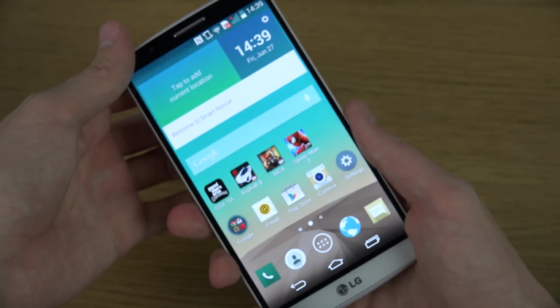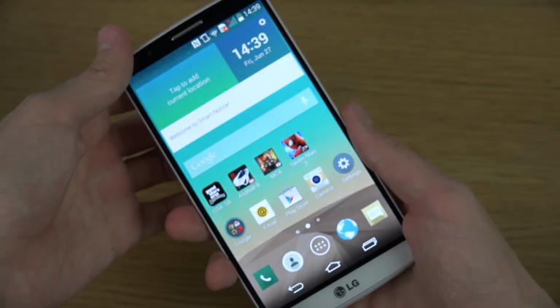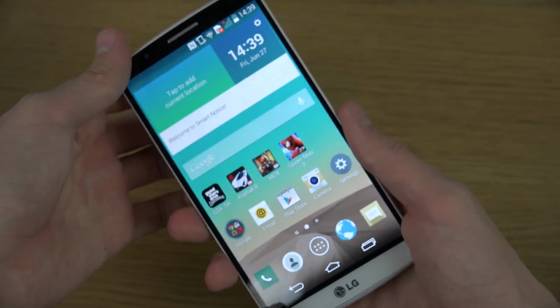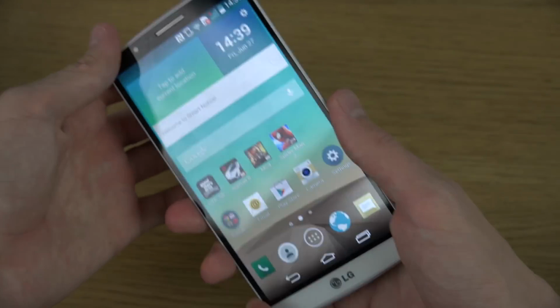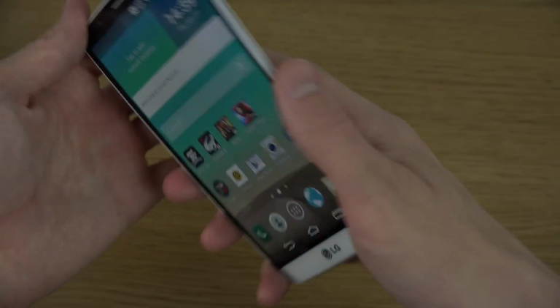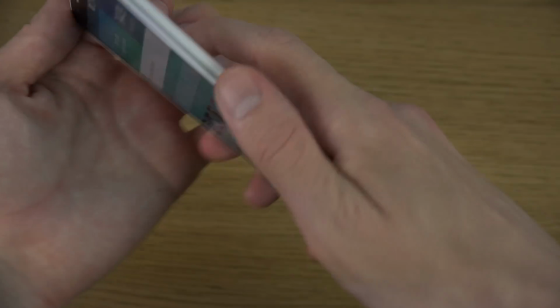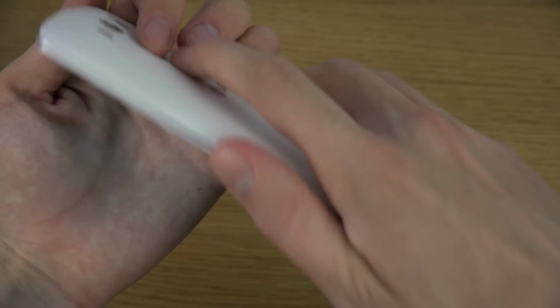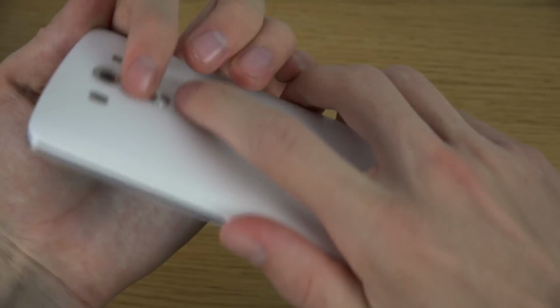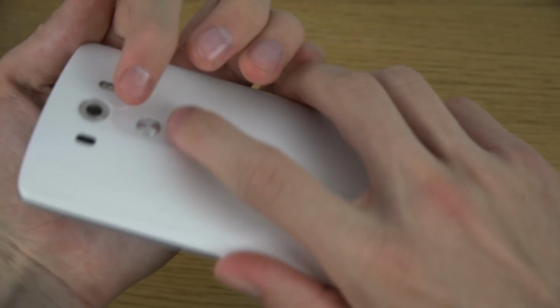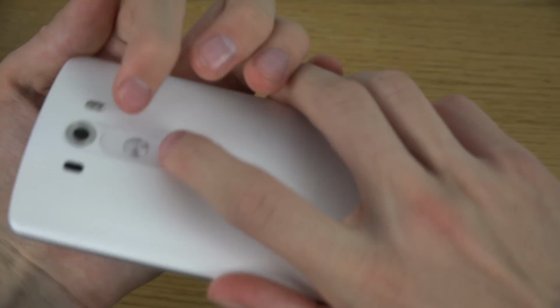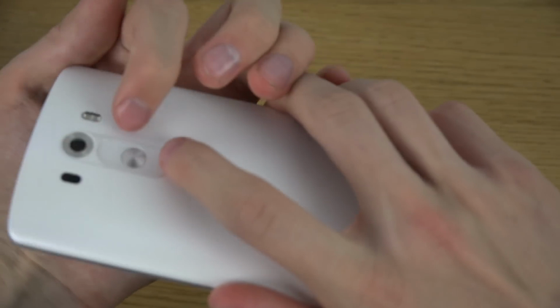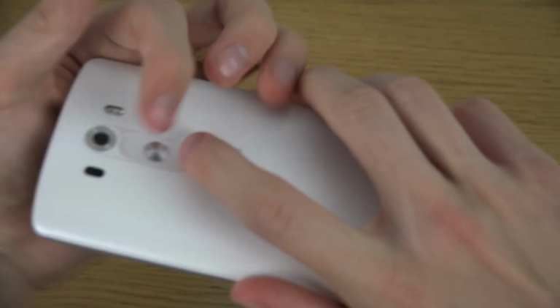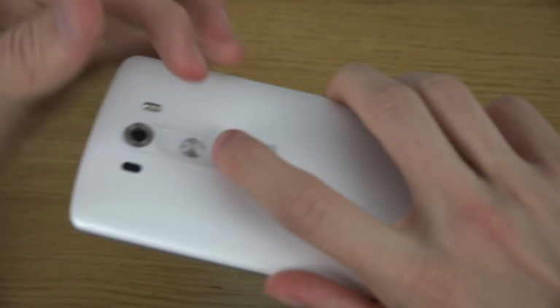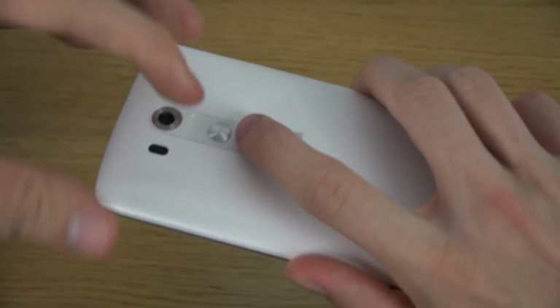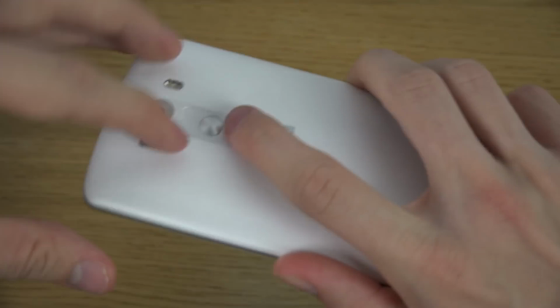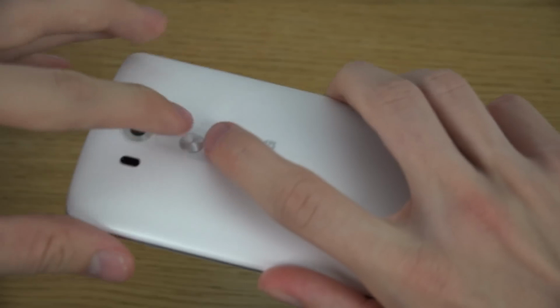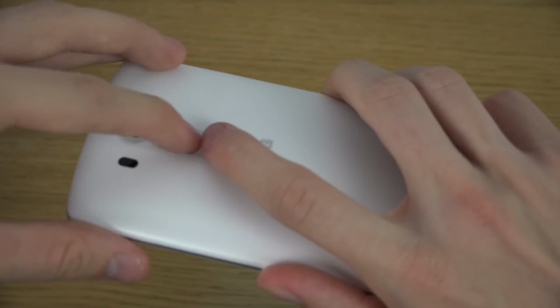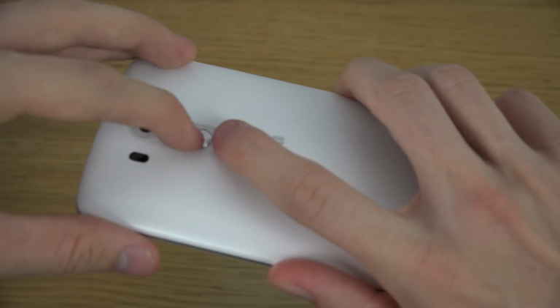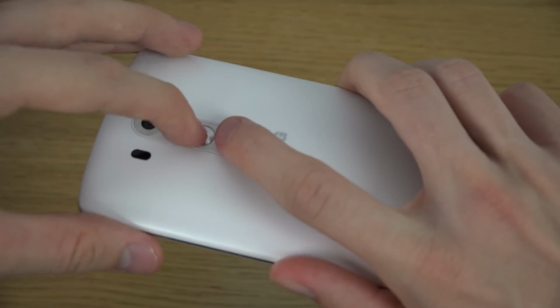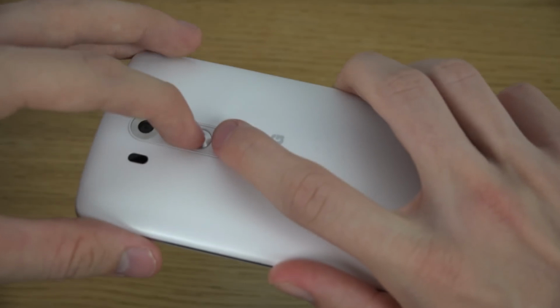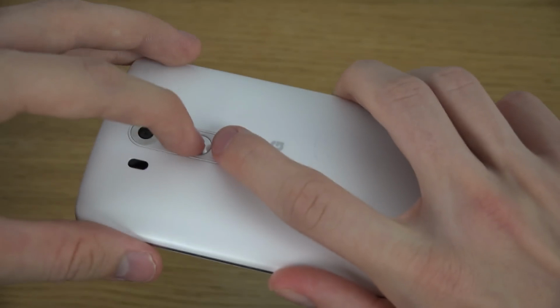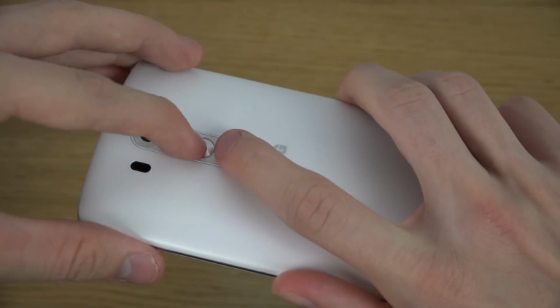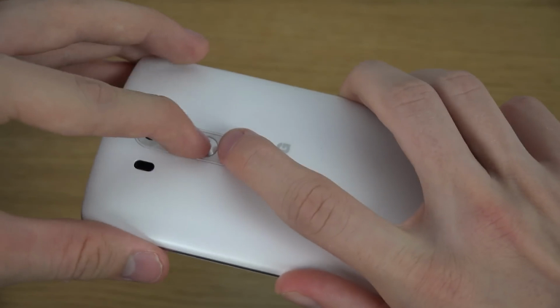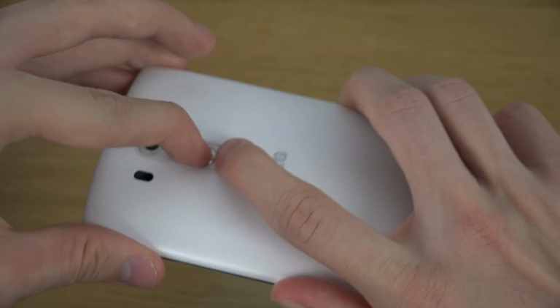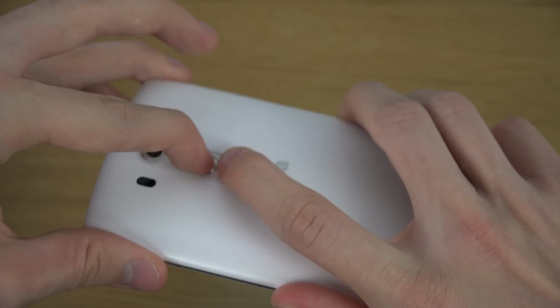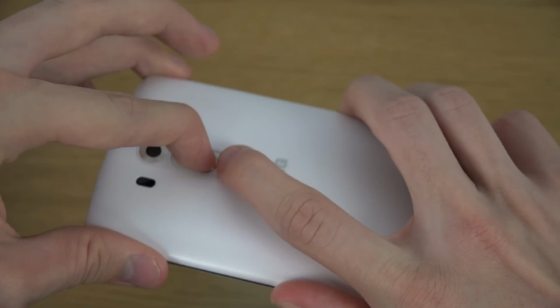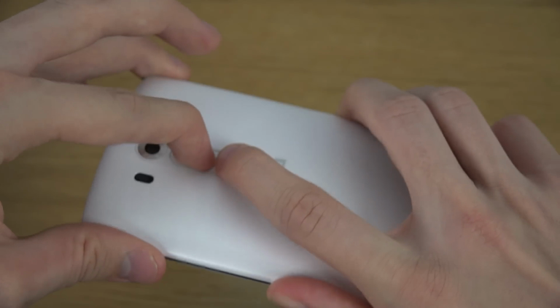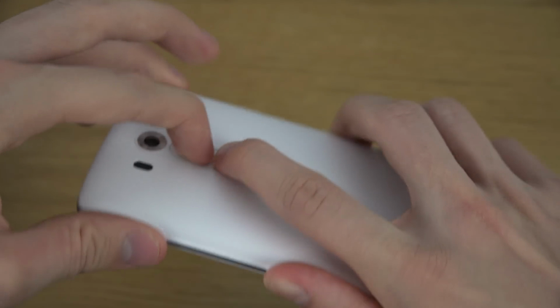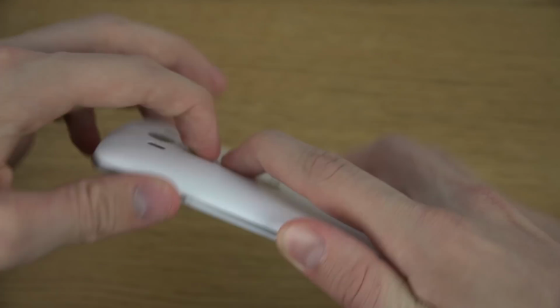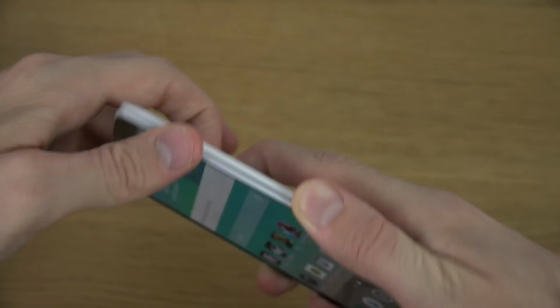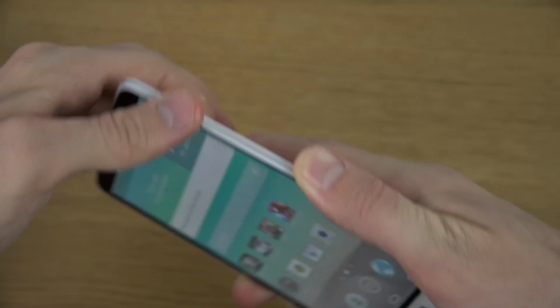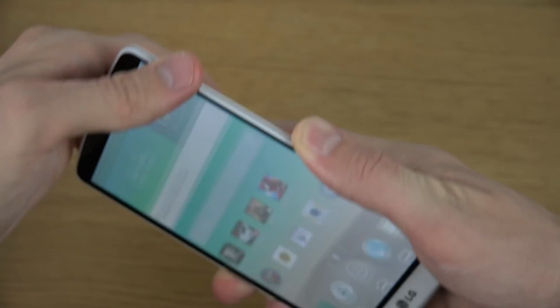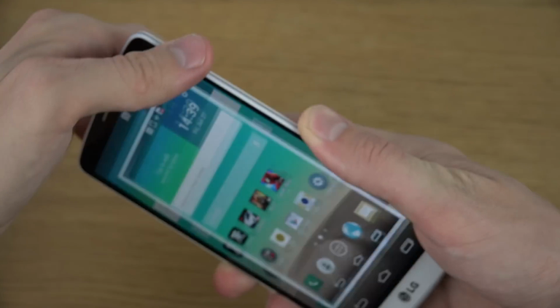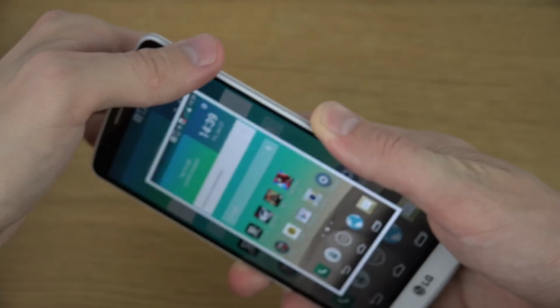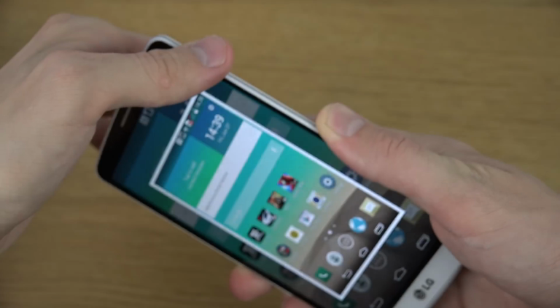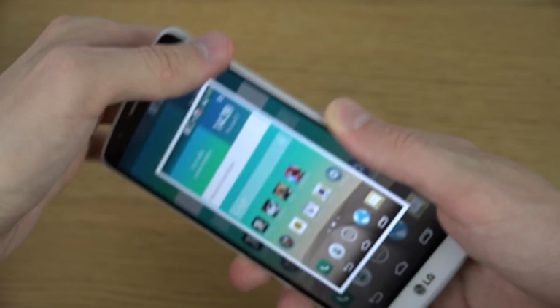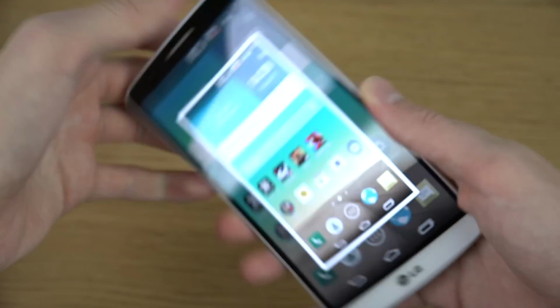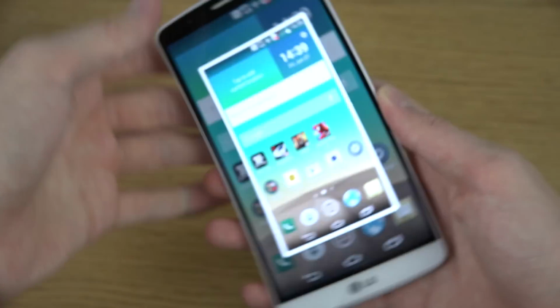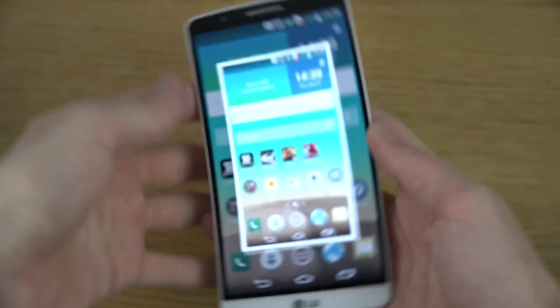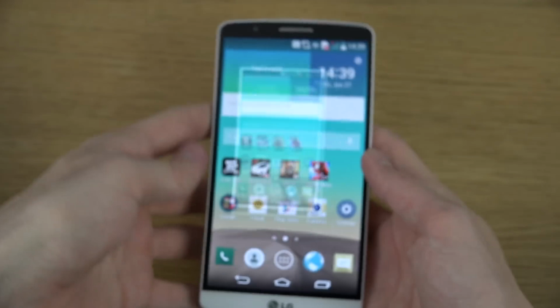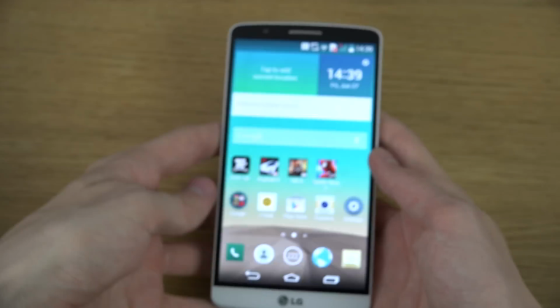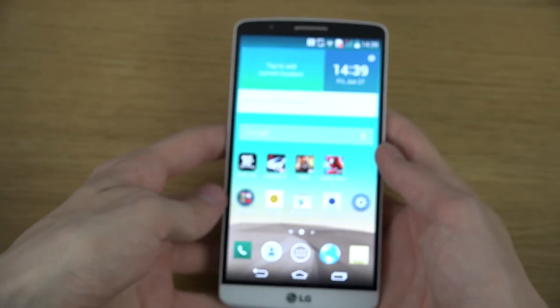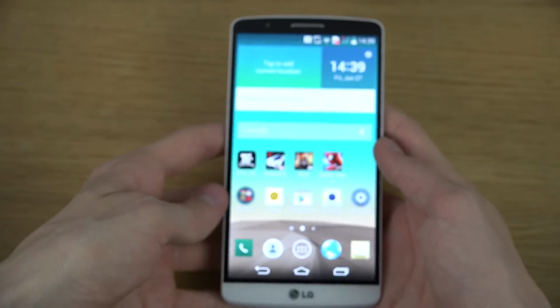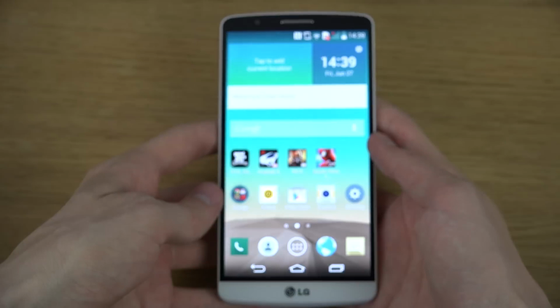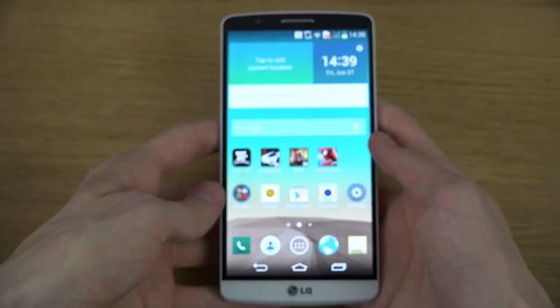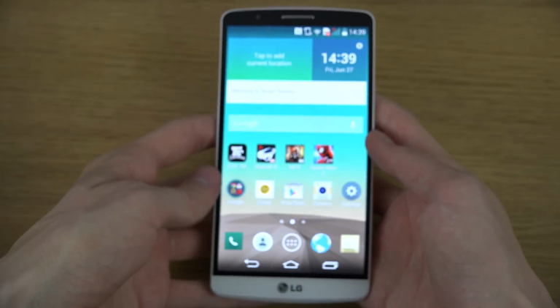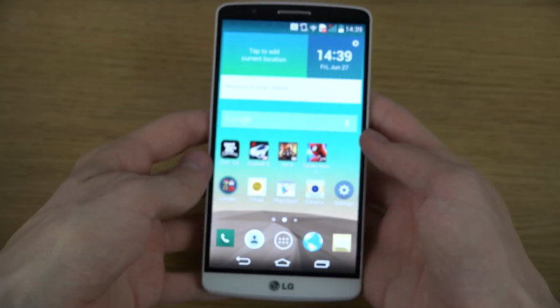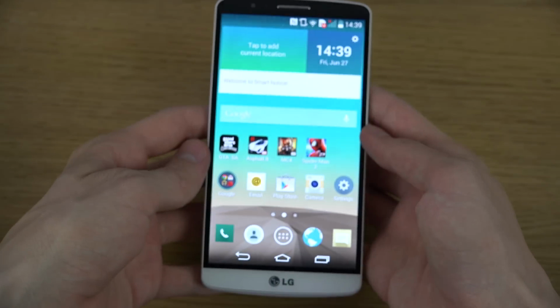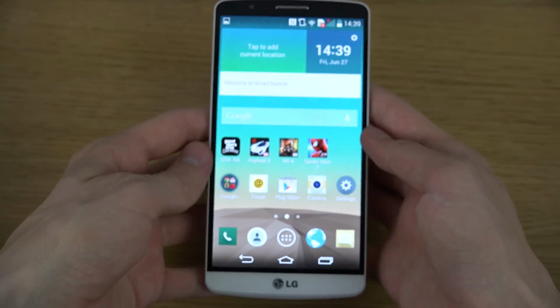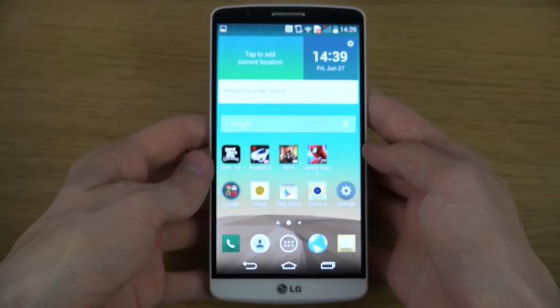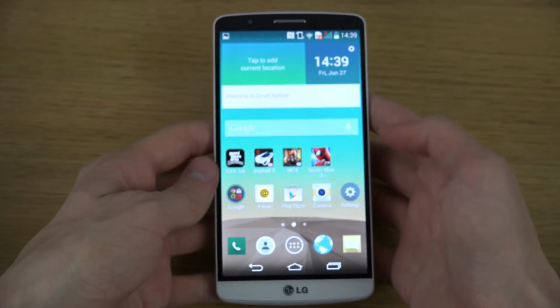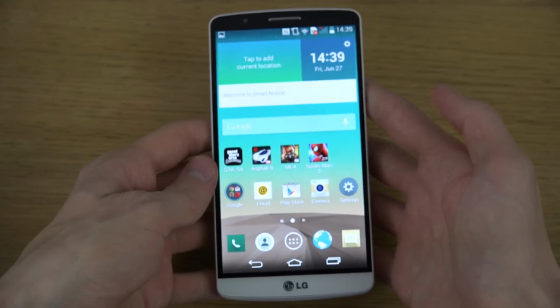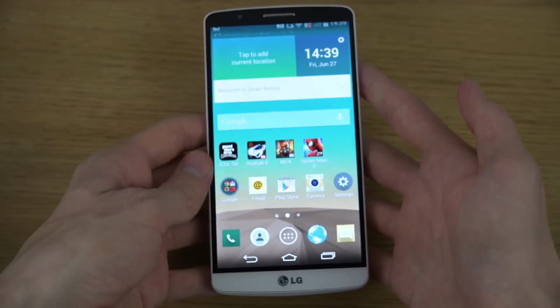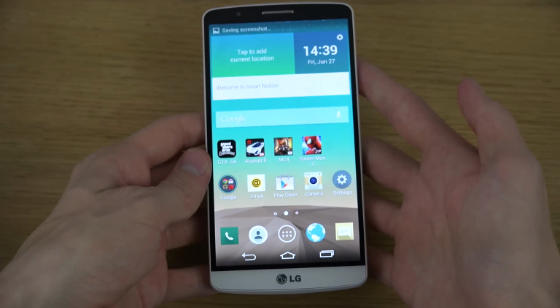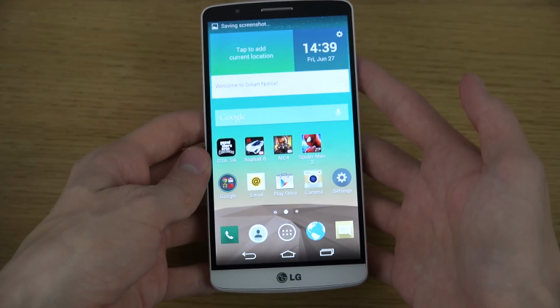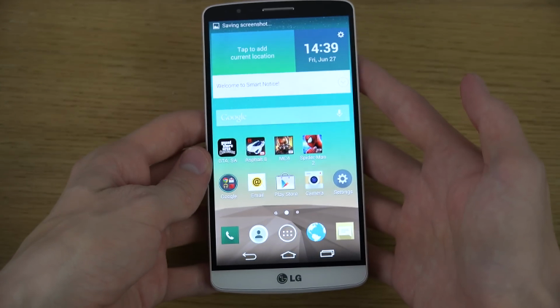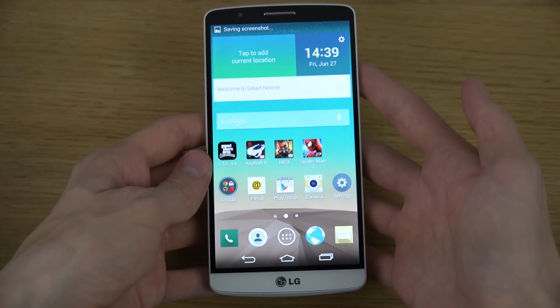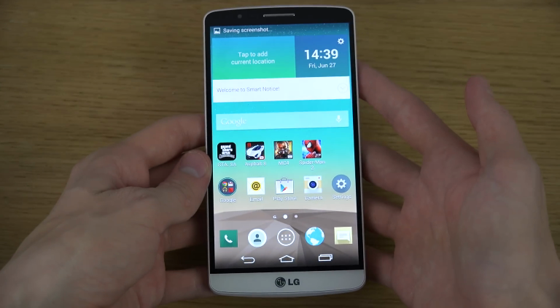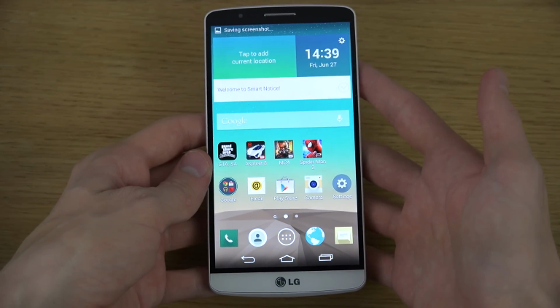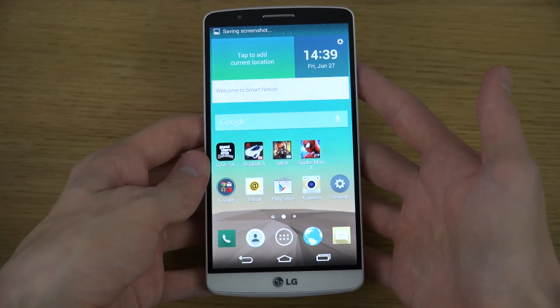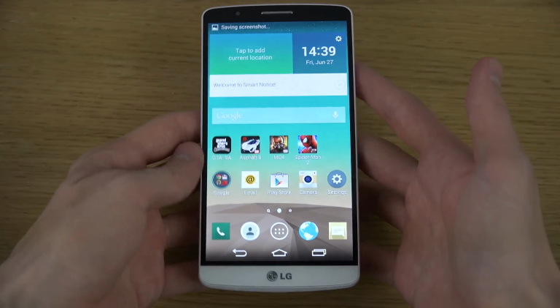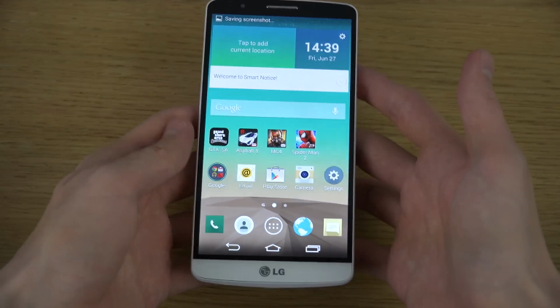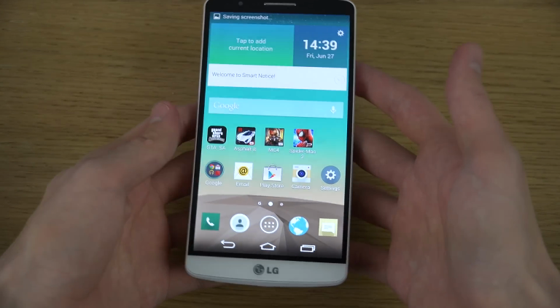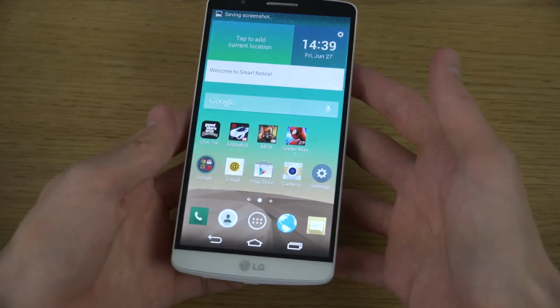If you're on the lock screen, apparently it opens up the camera, but if you hold them in — I'm just going to hold them in right now — it's going to take a screenshot. And that's basically how you do it.